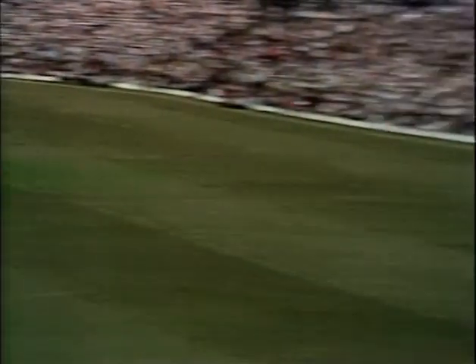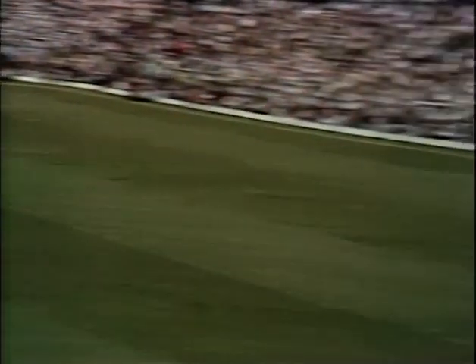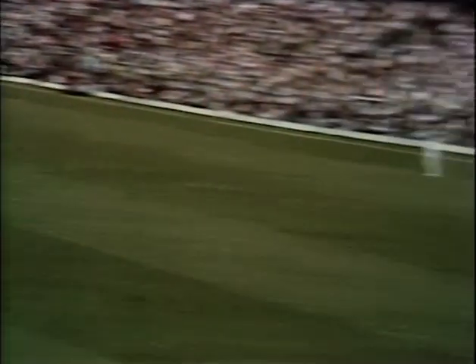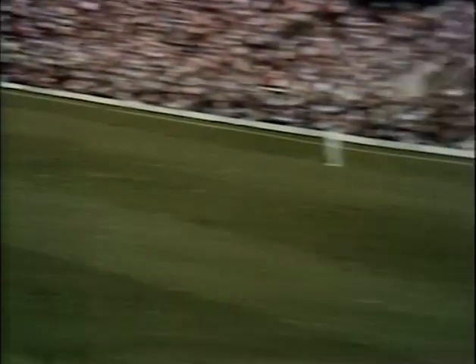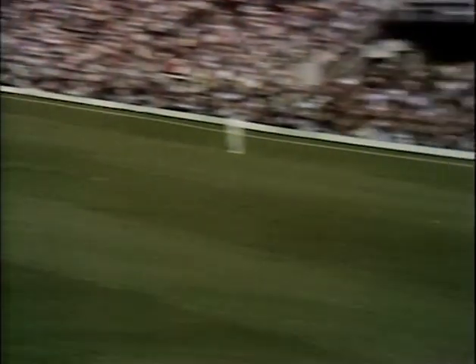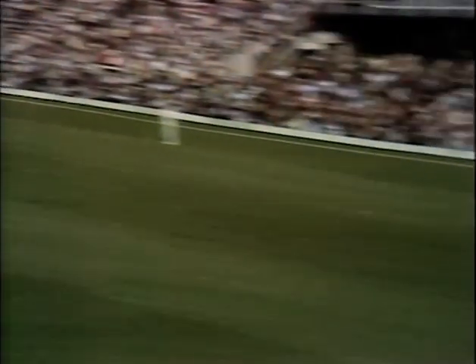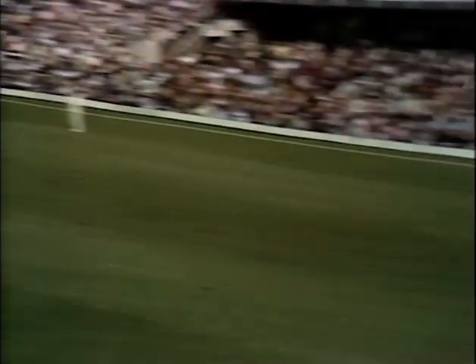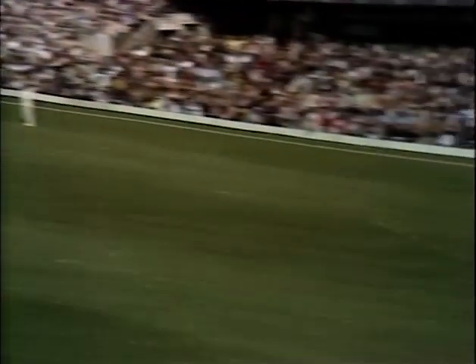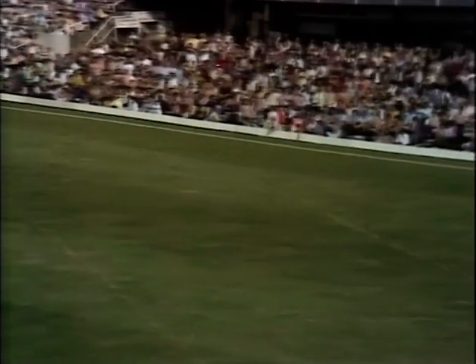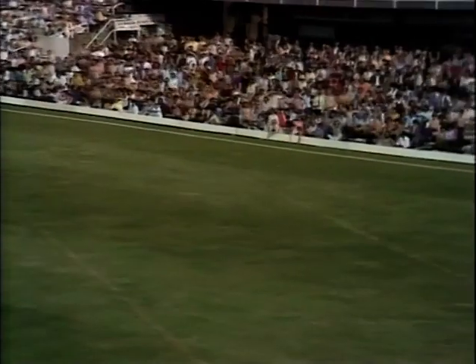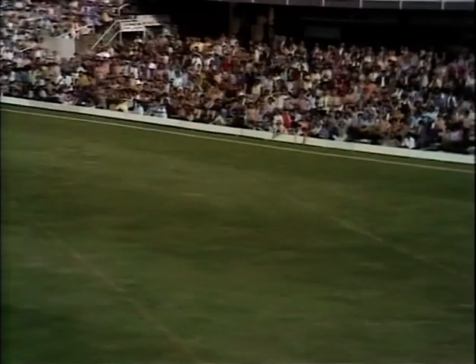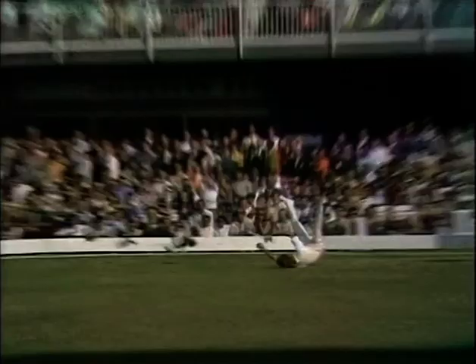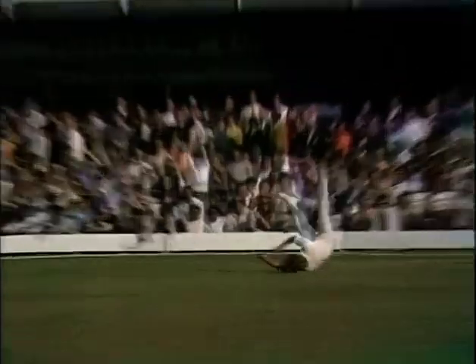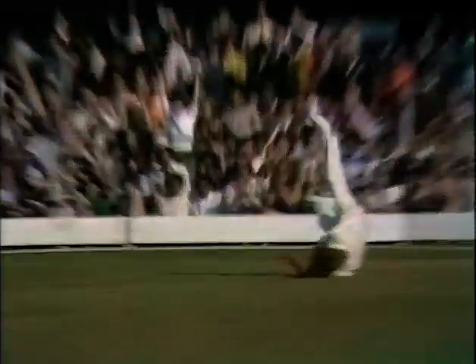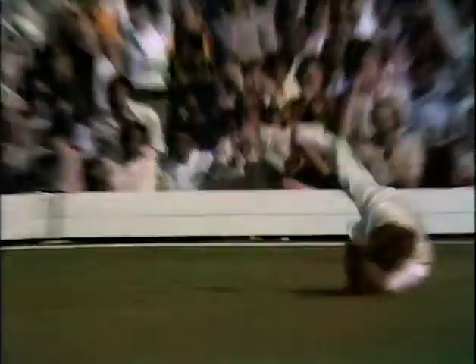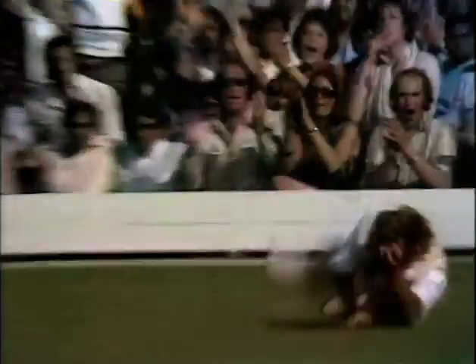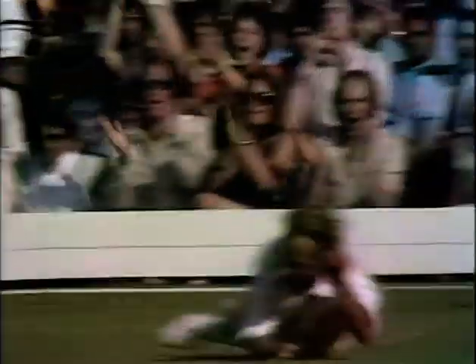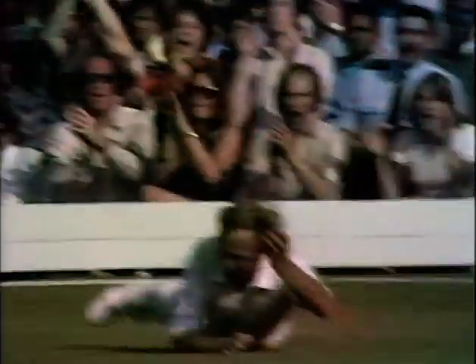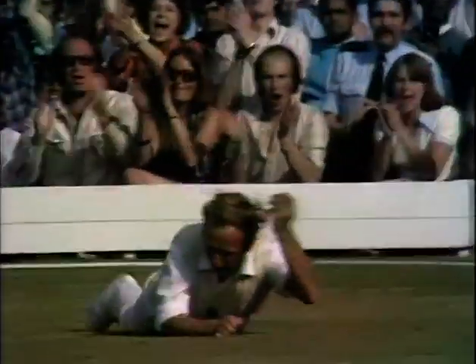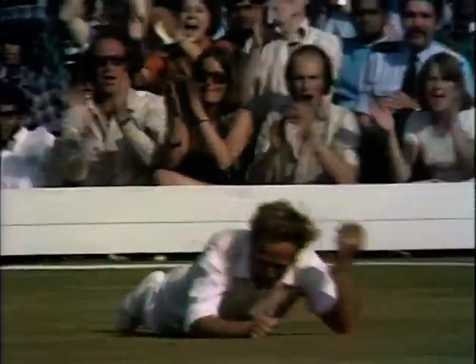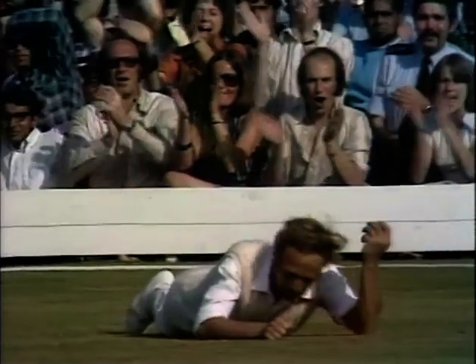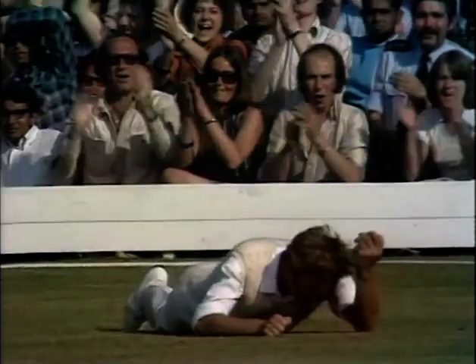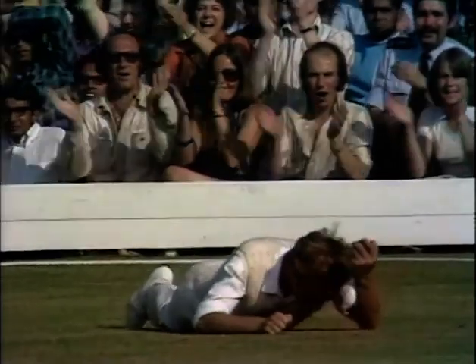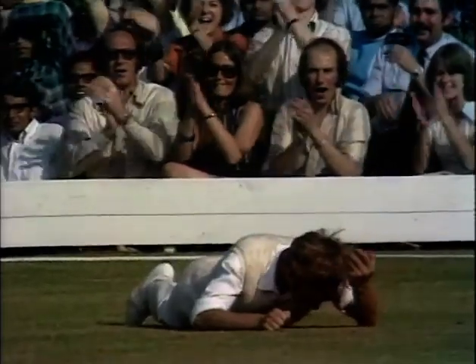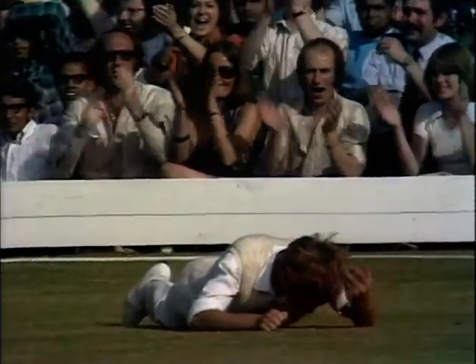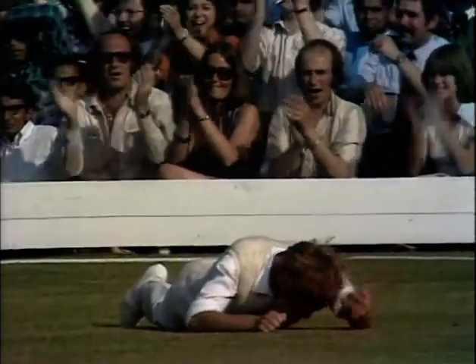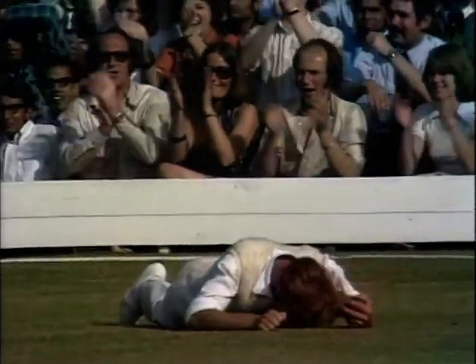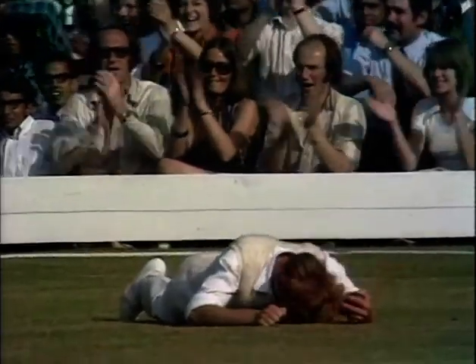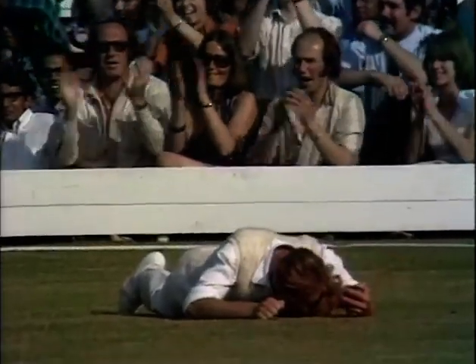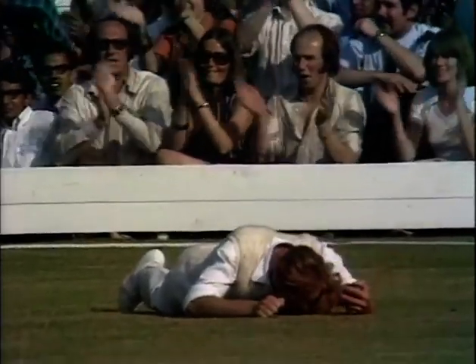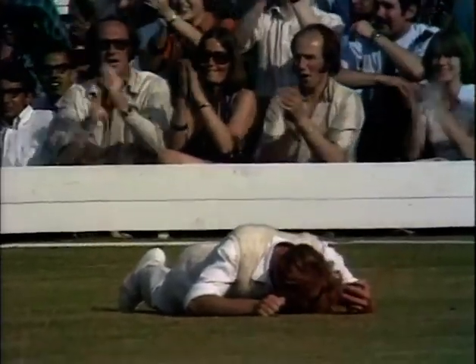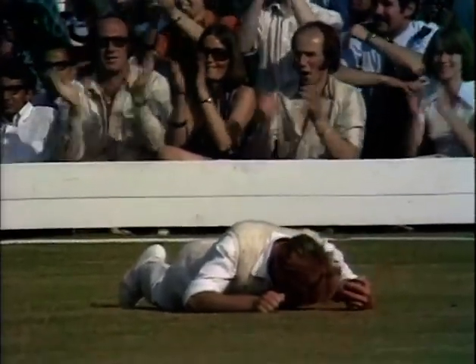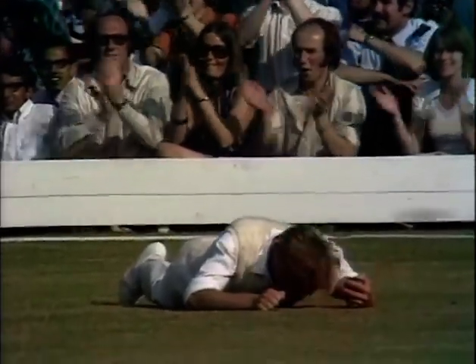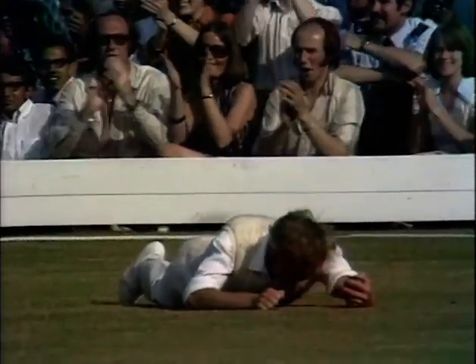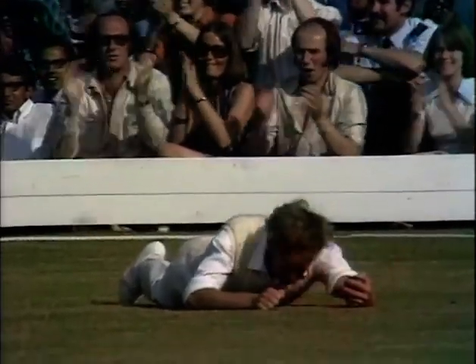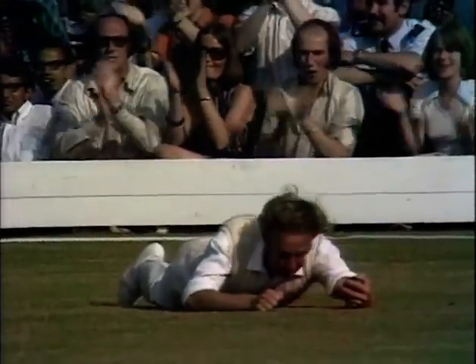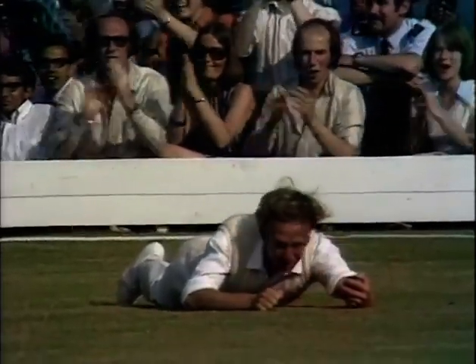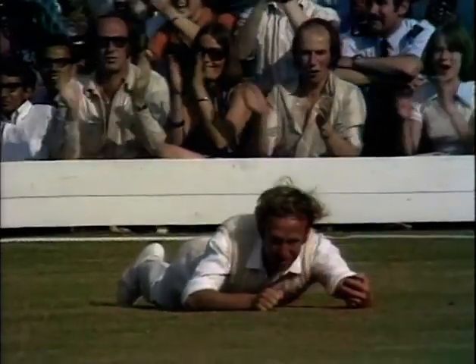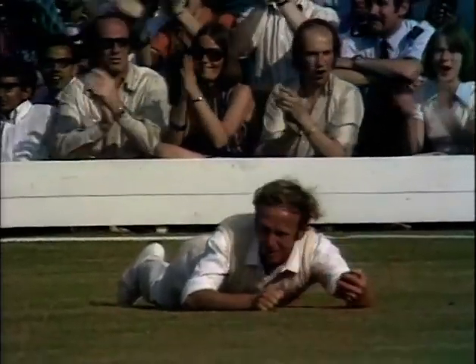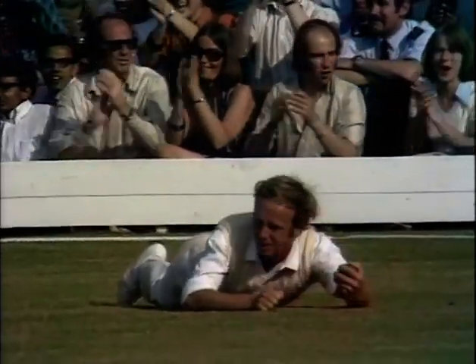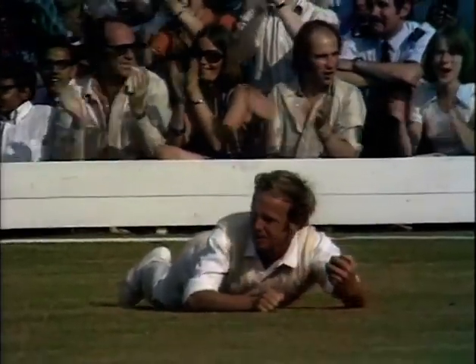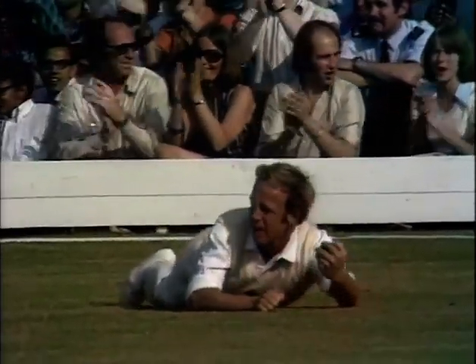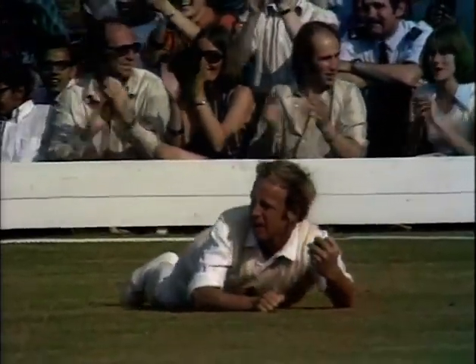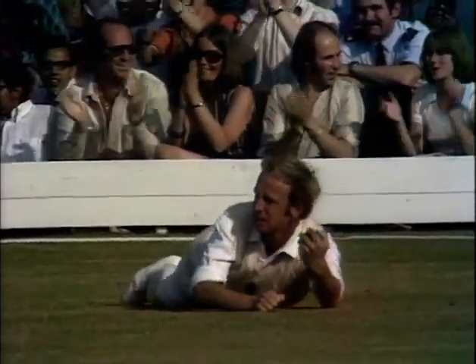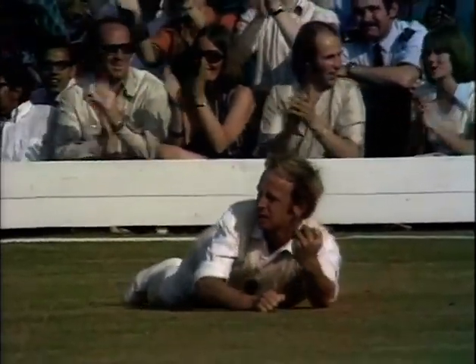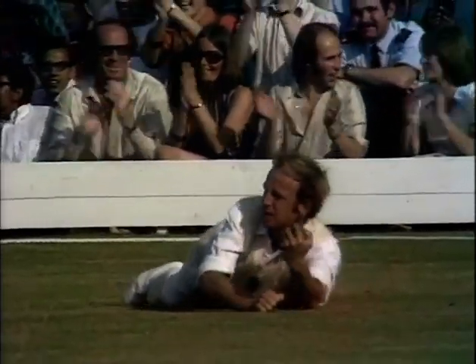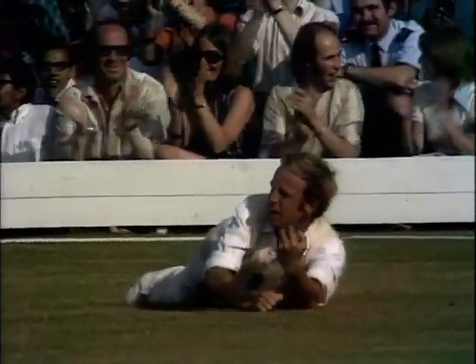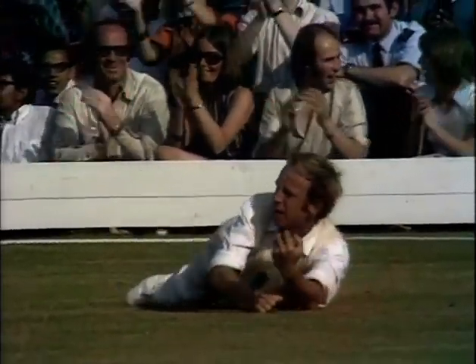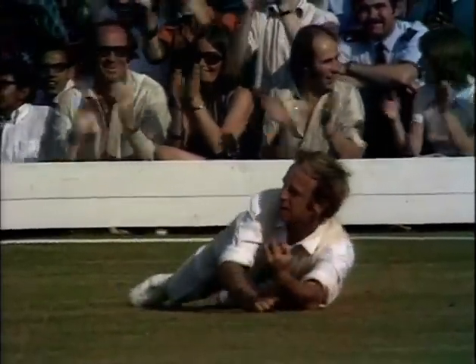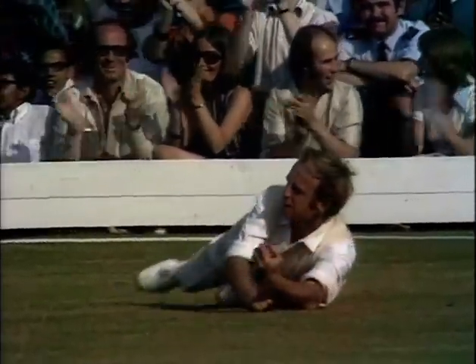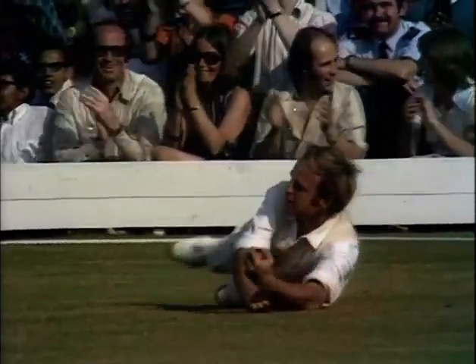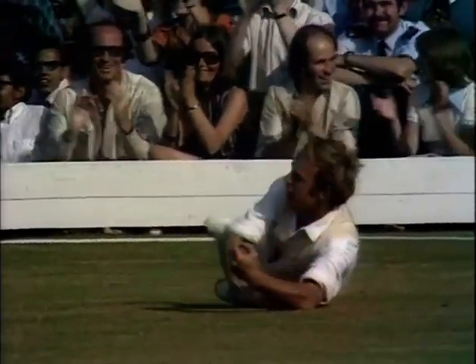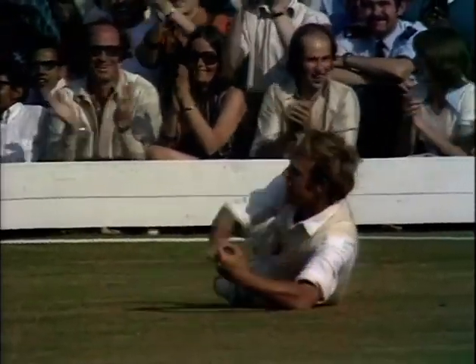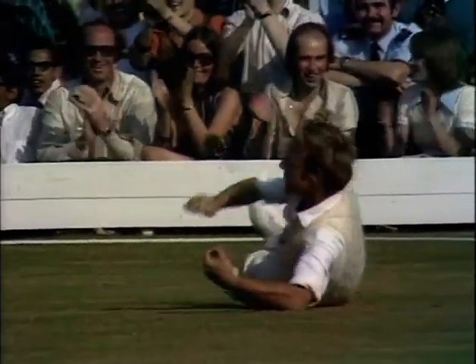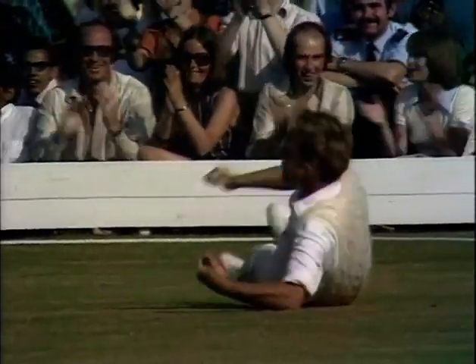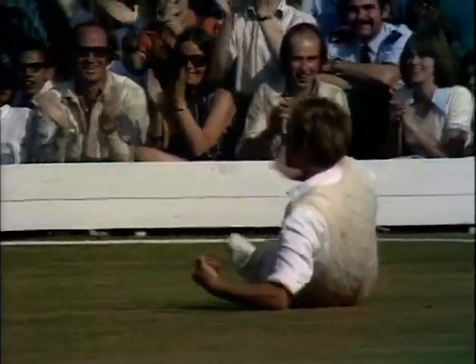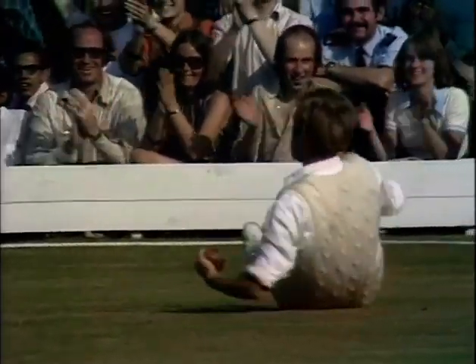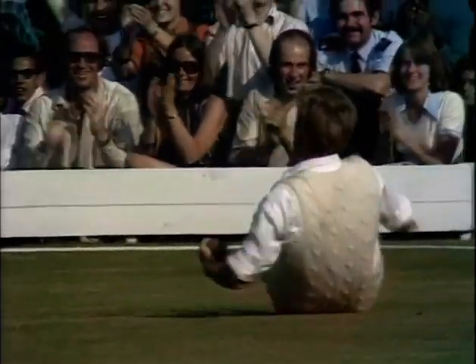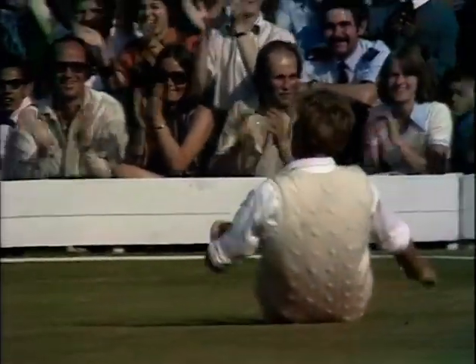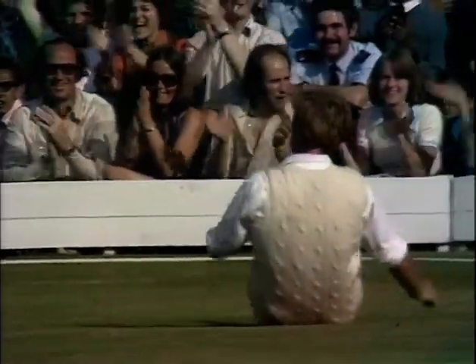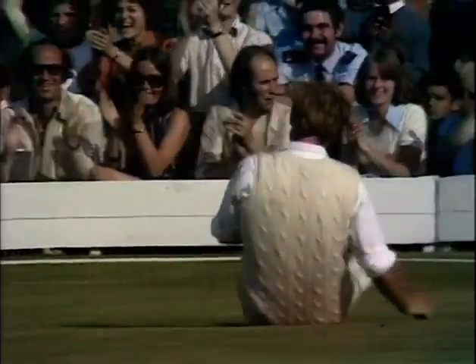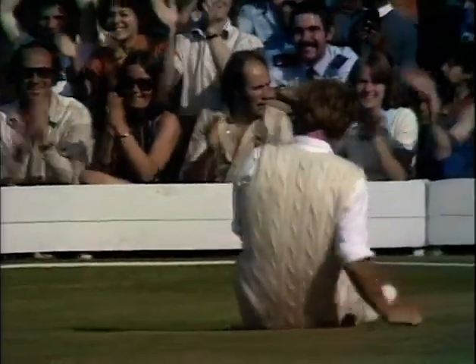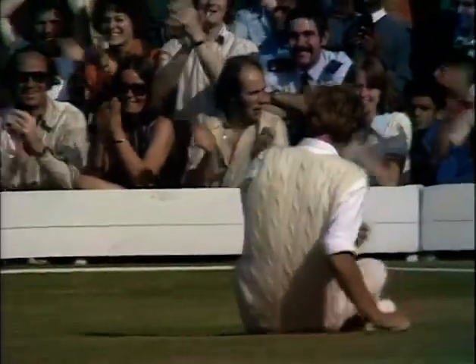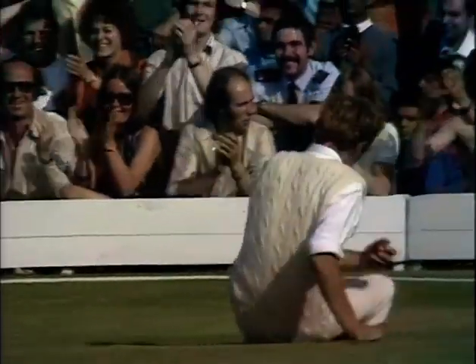Underwood — what a good catch that was. You won't see any better catch than that in Test cricket this year.